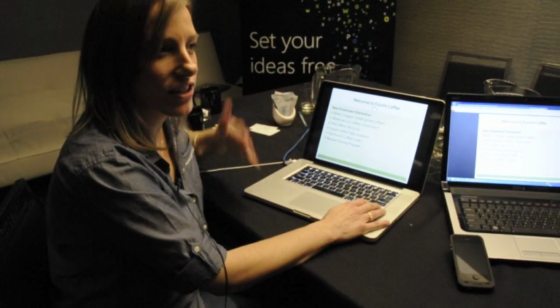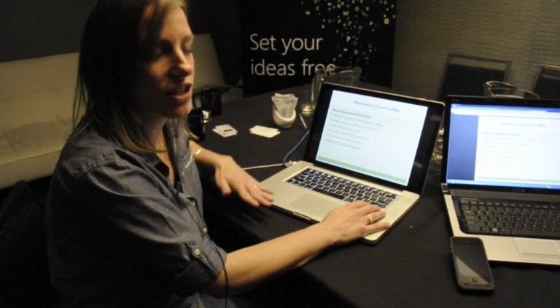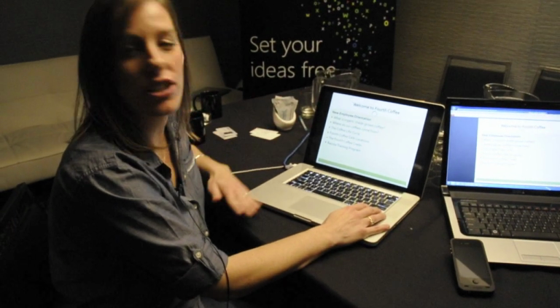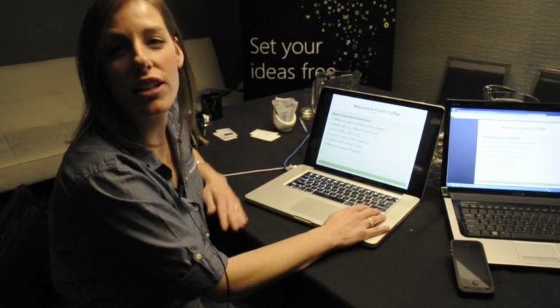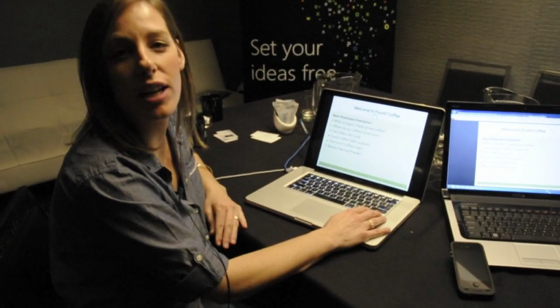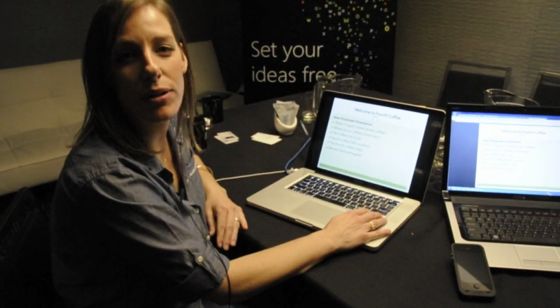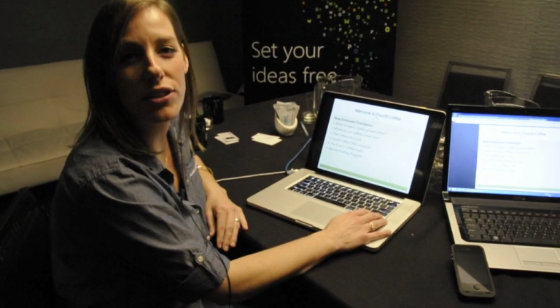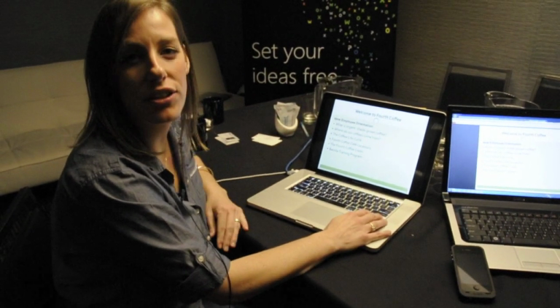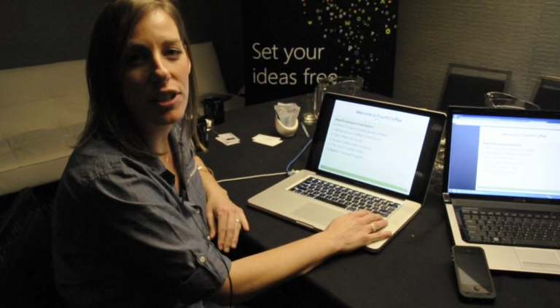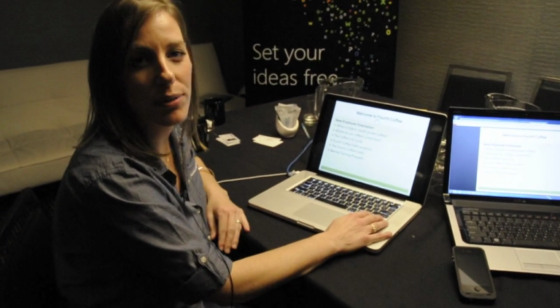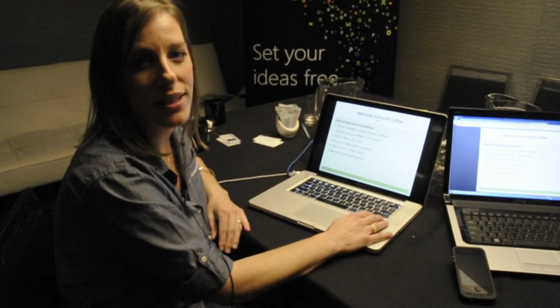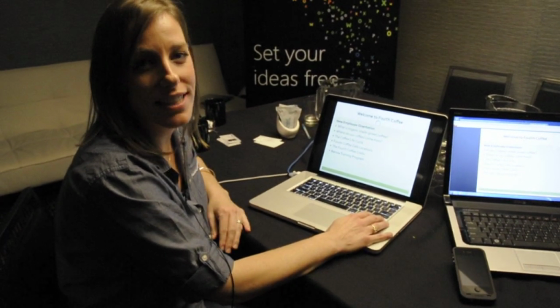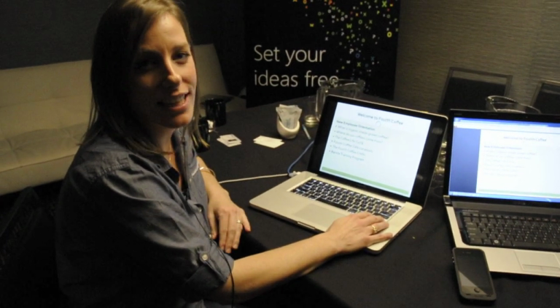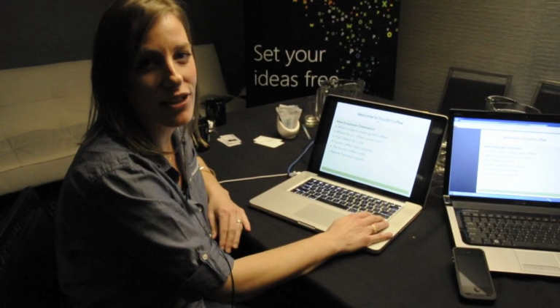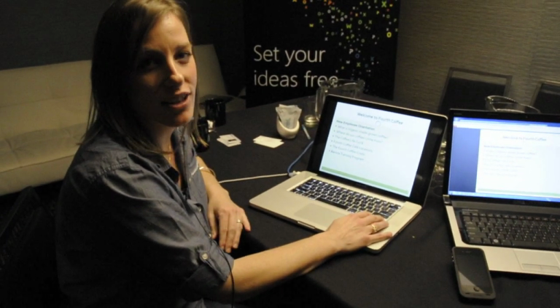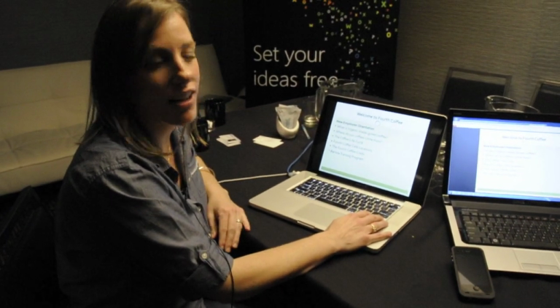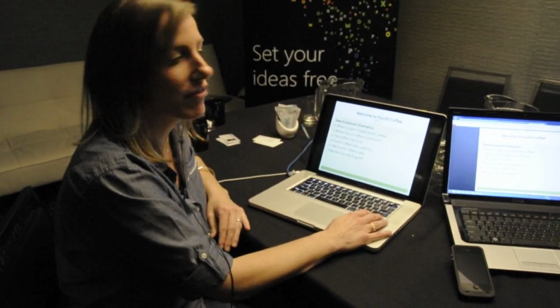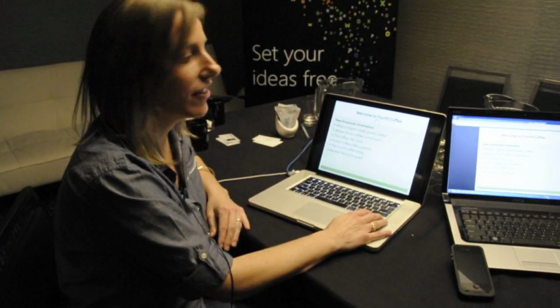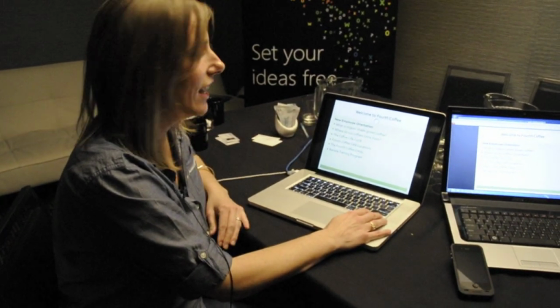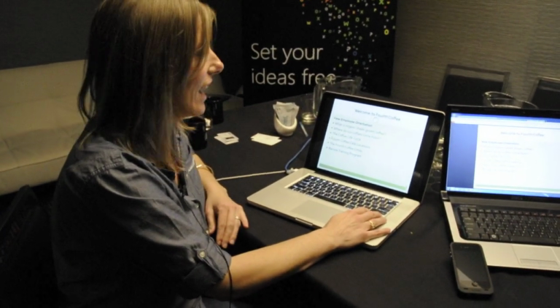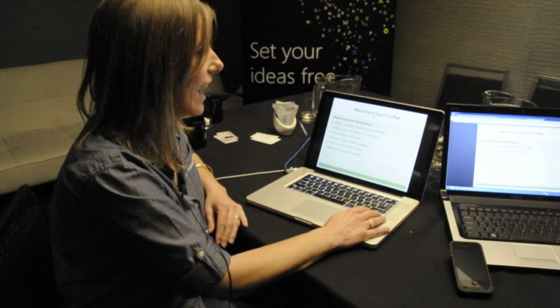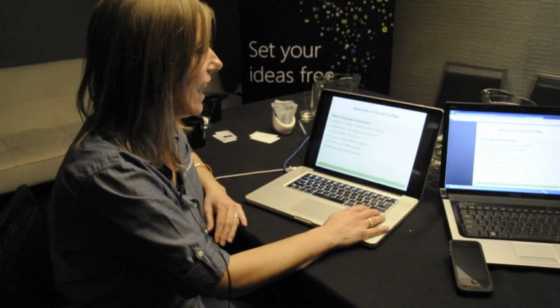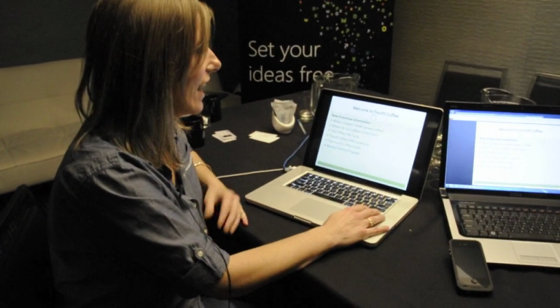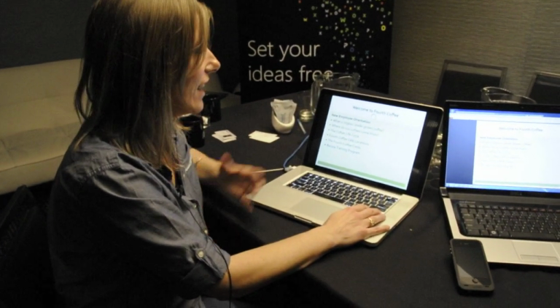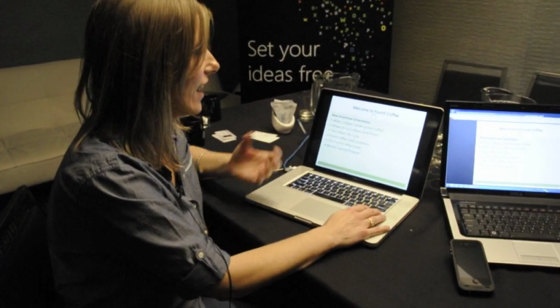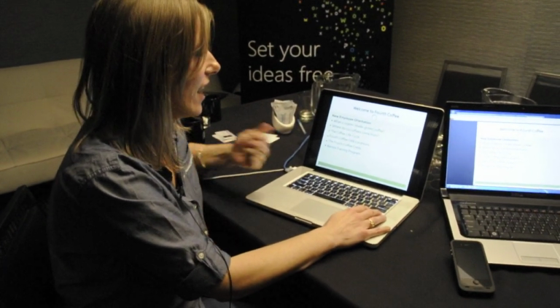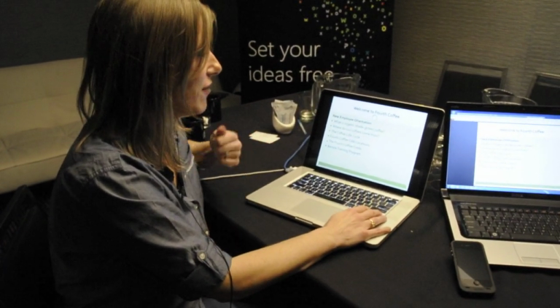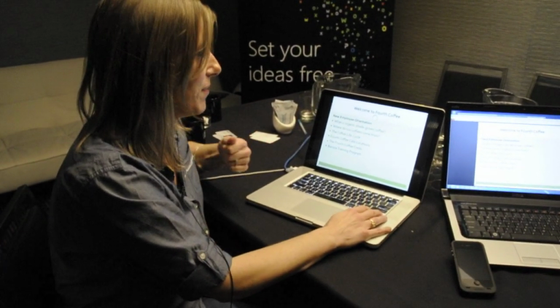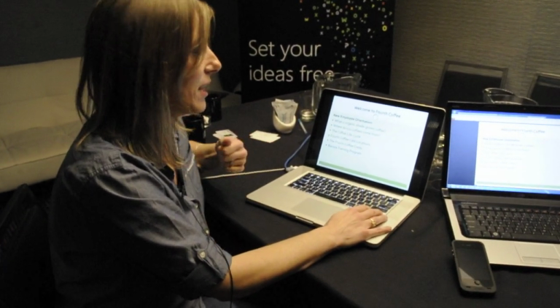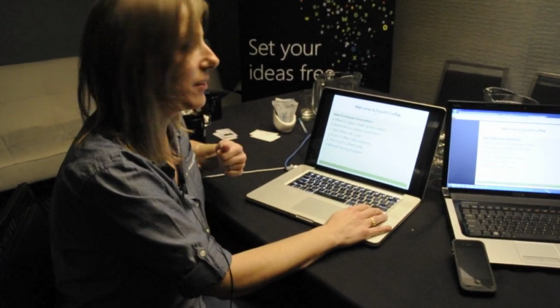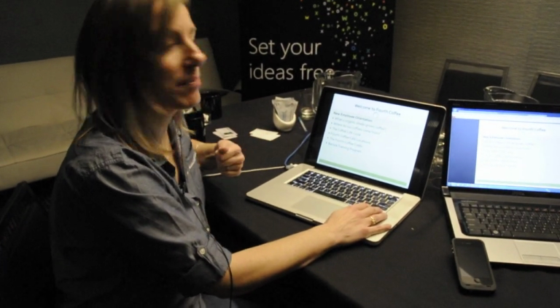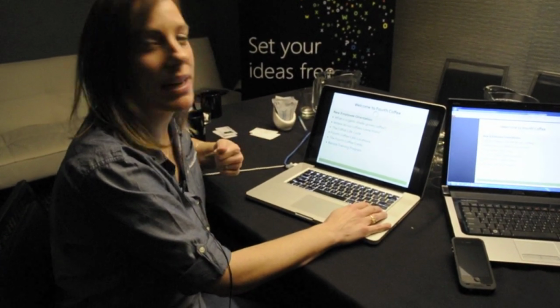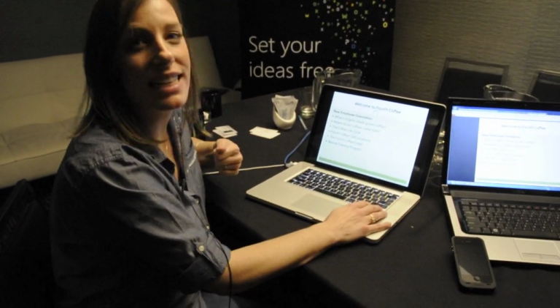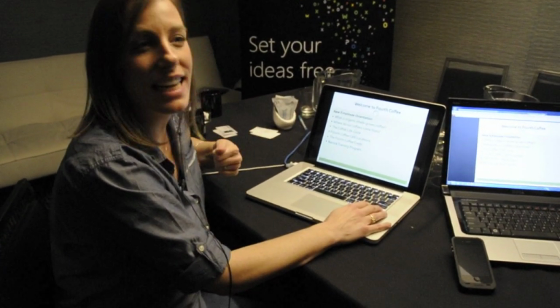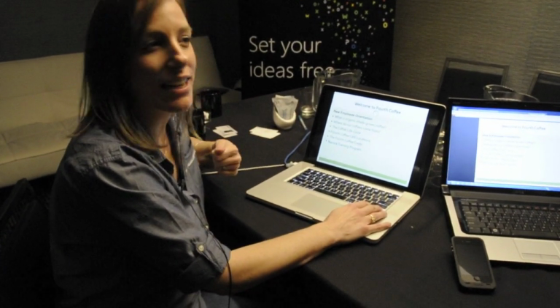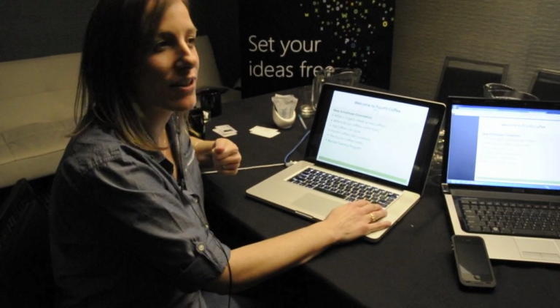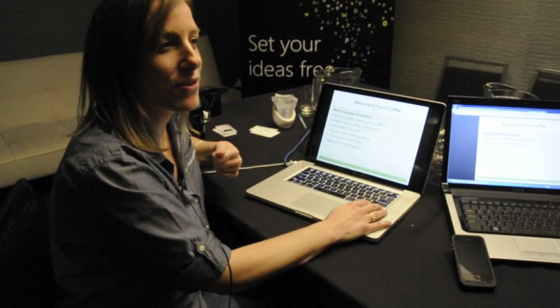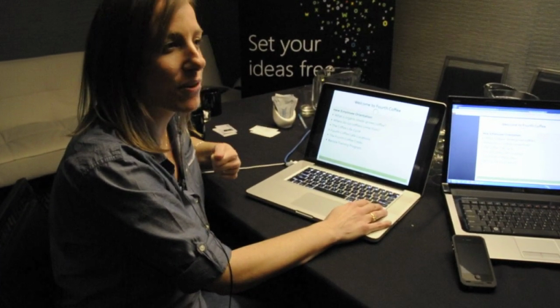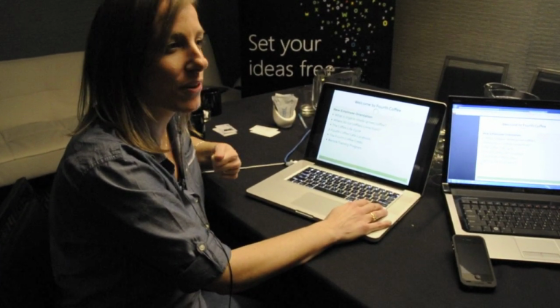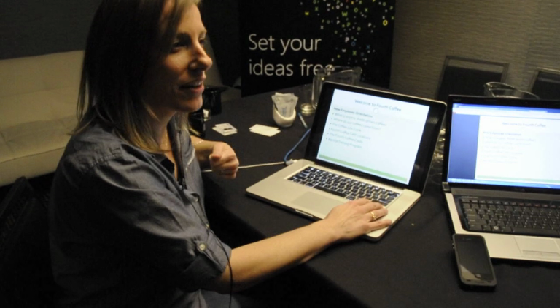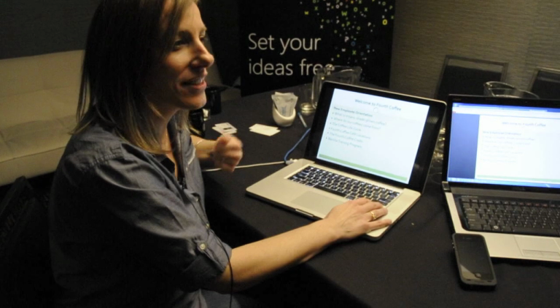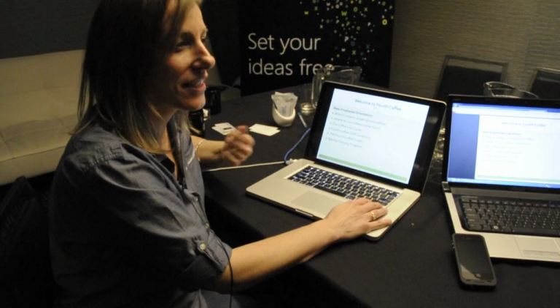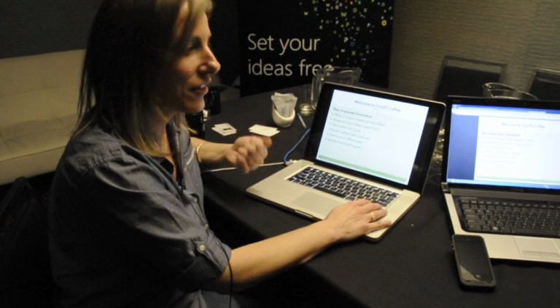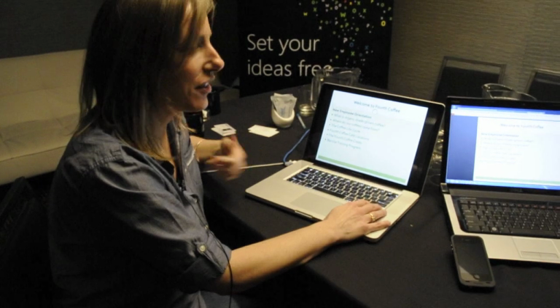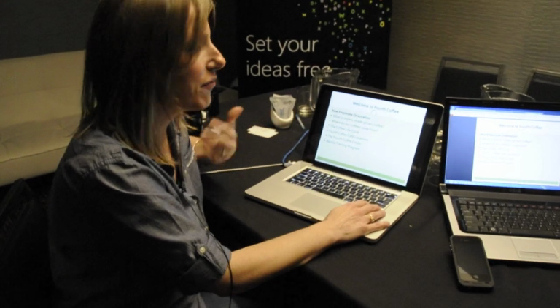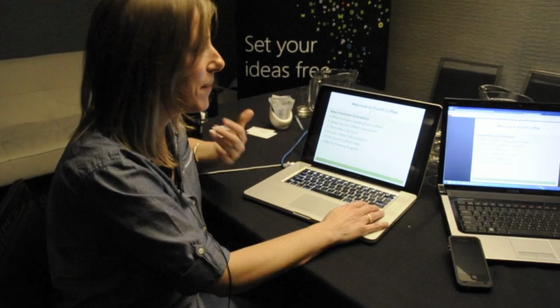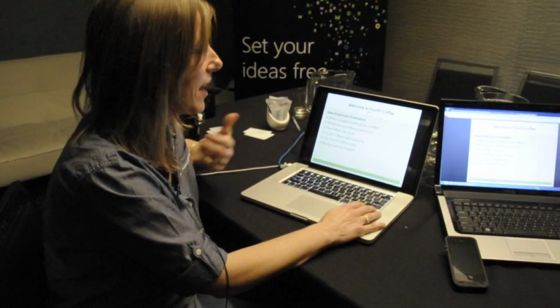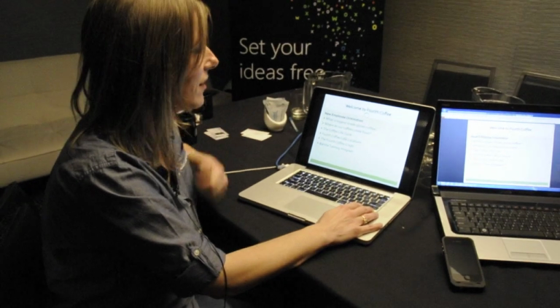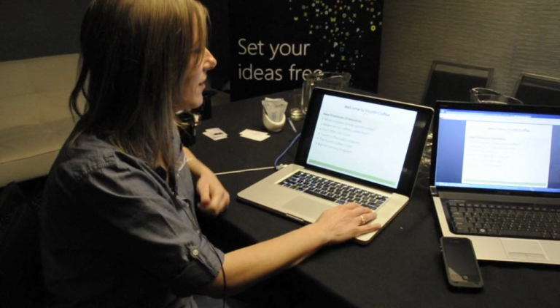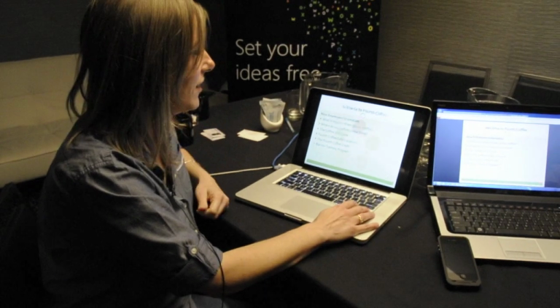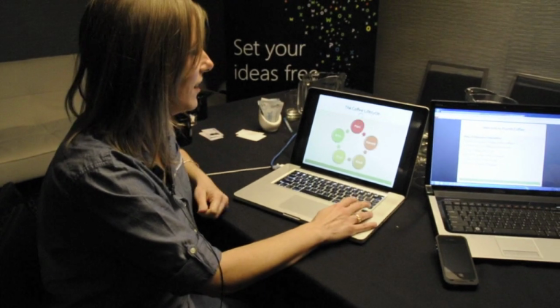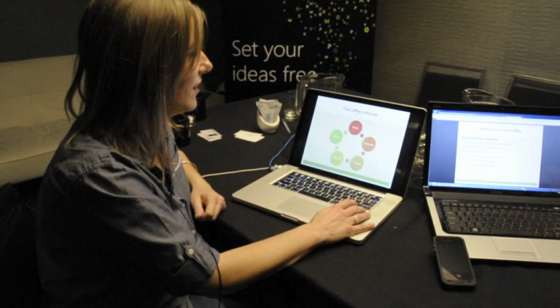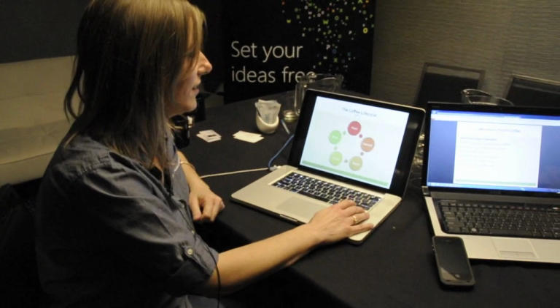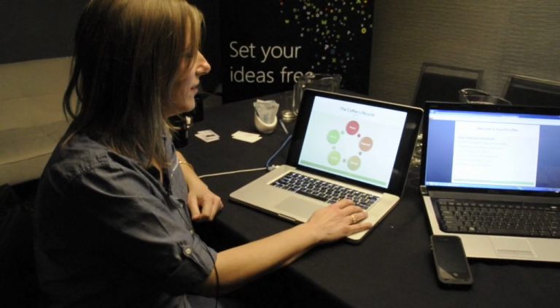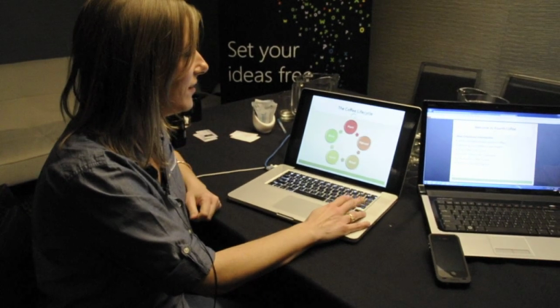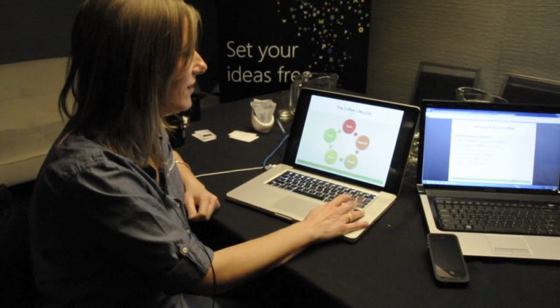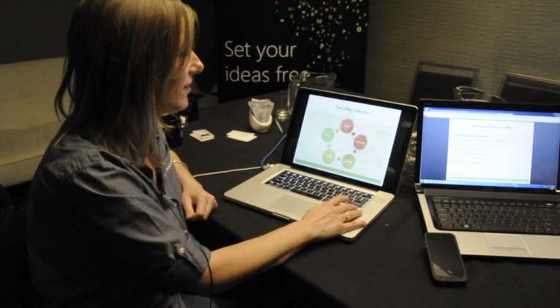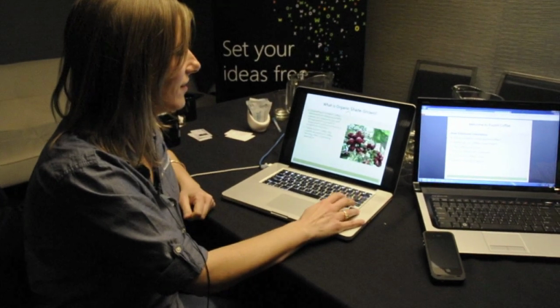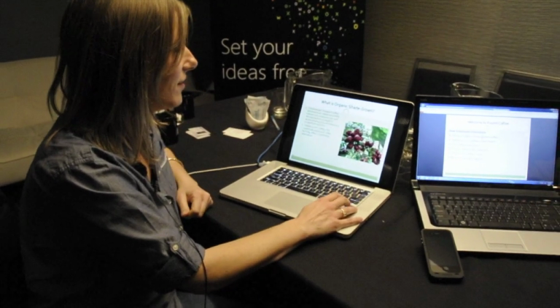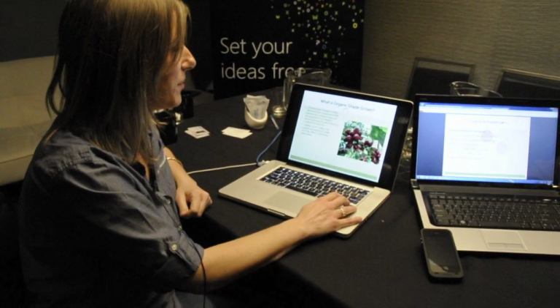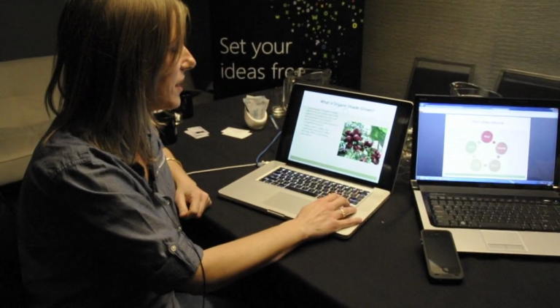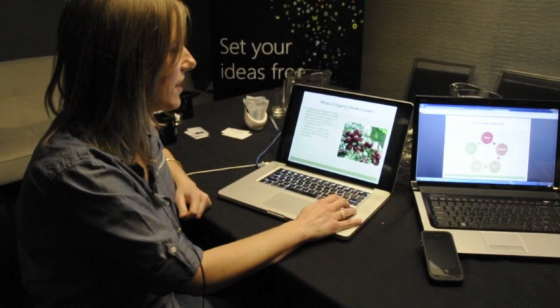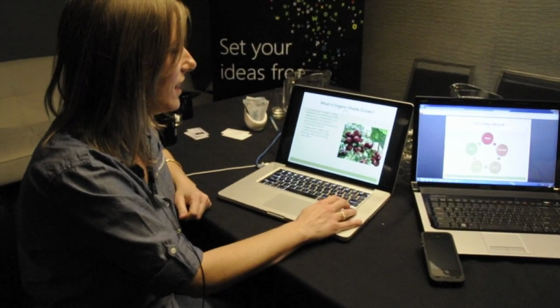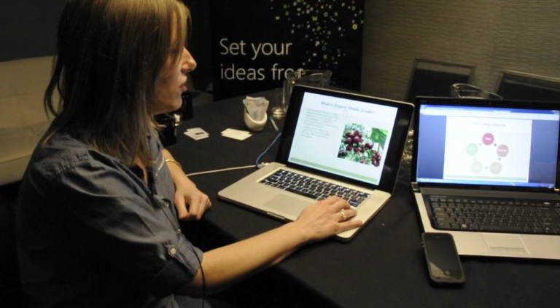And then when I'm done, I just turn the presentation off. I've been able to maintain control and security of my presentation.